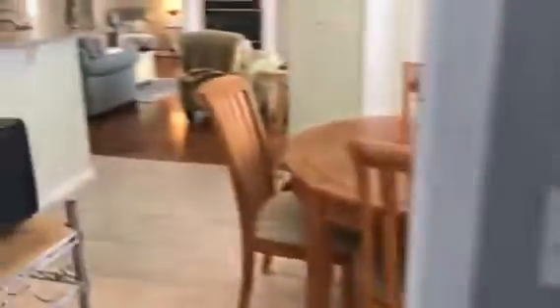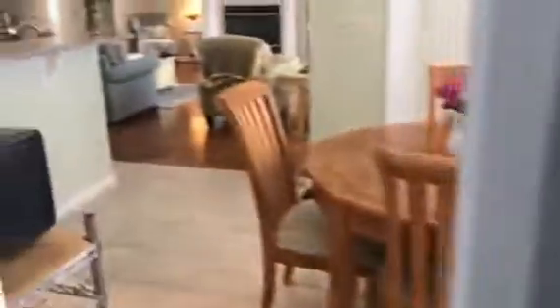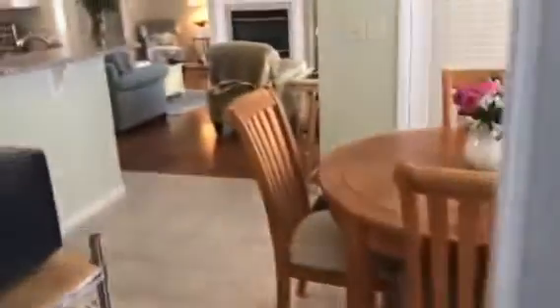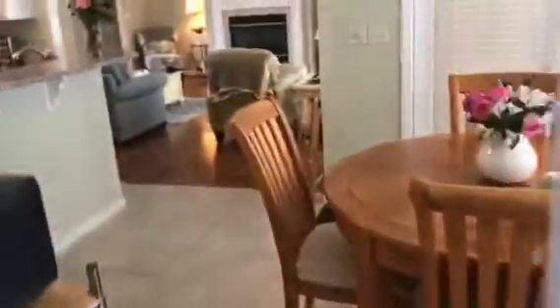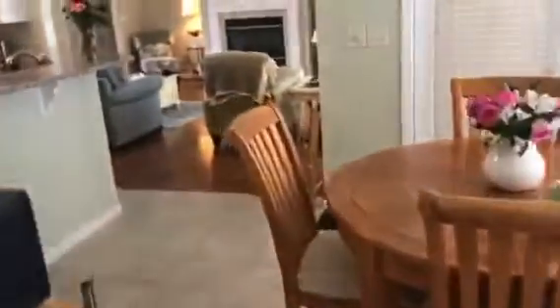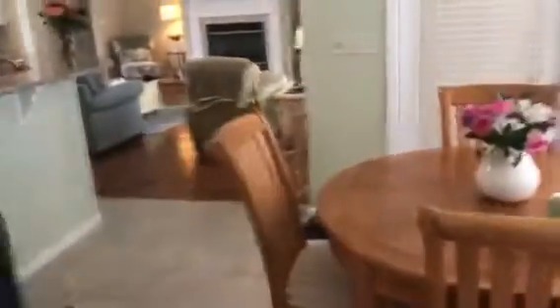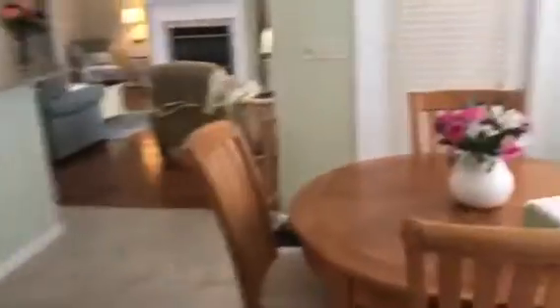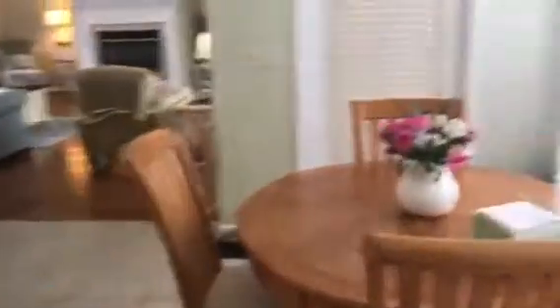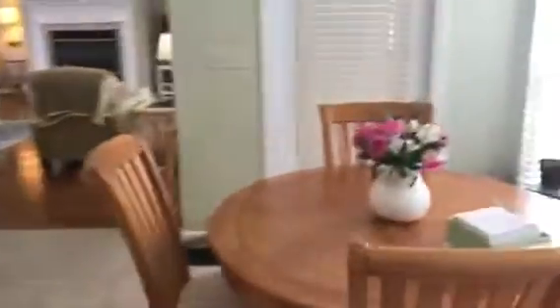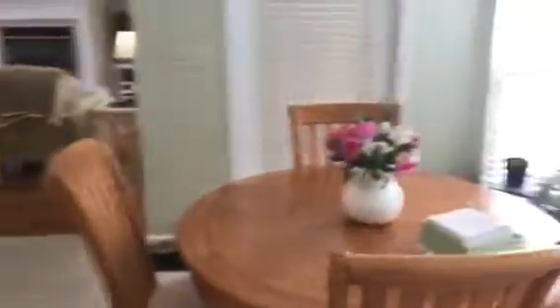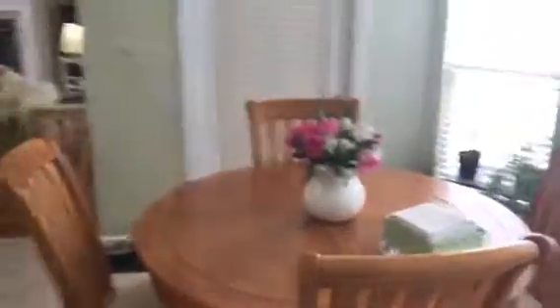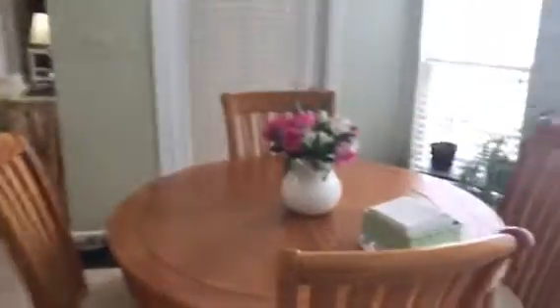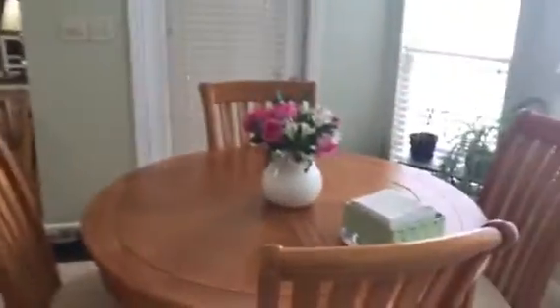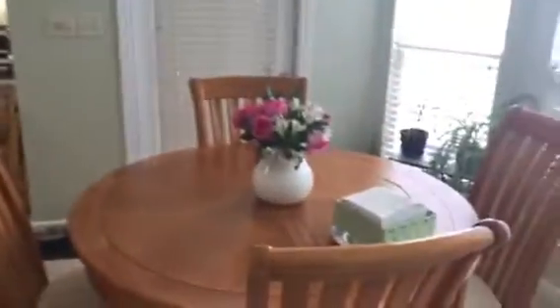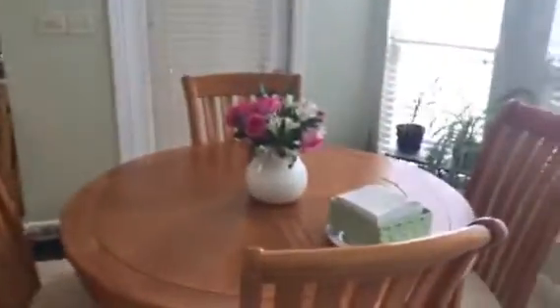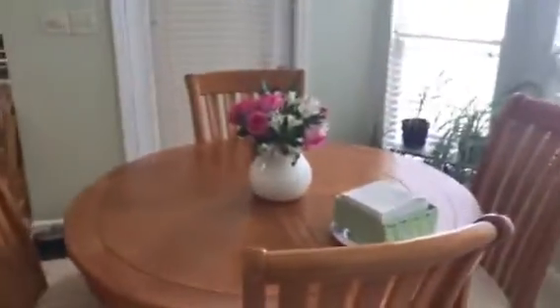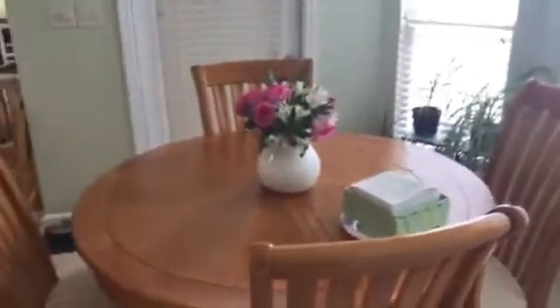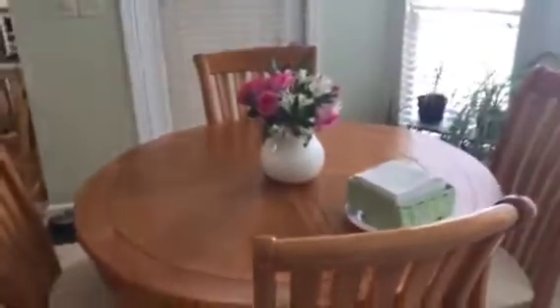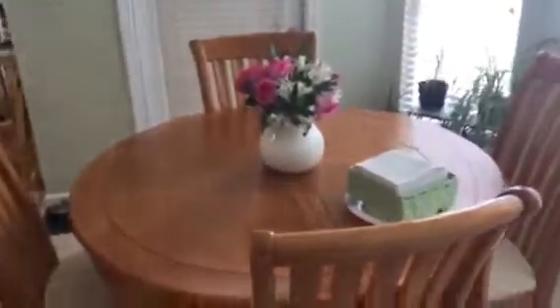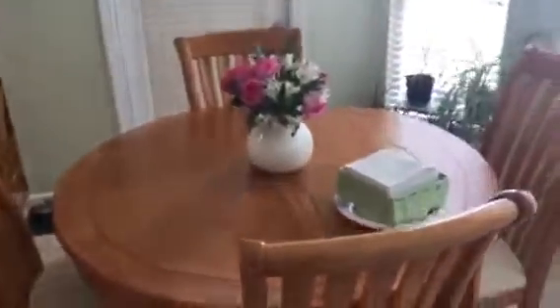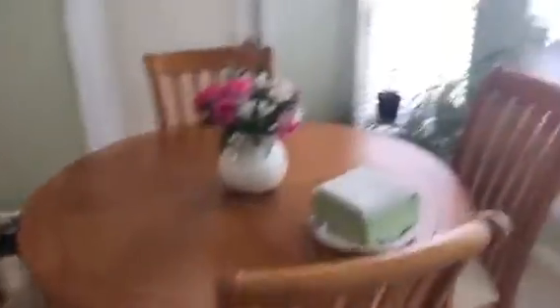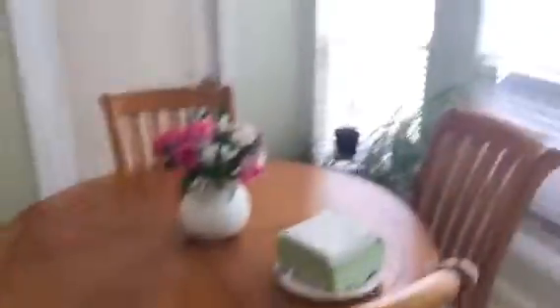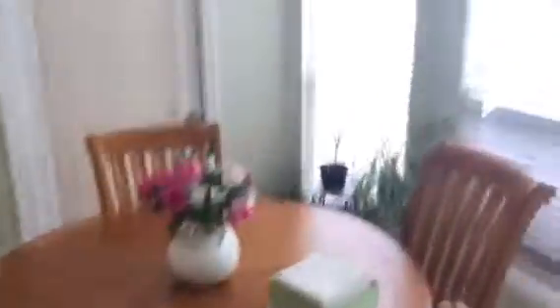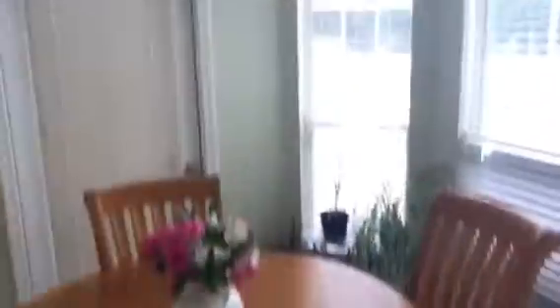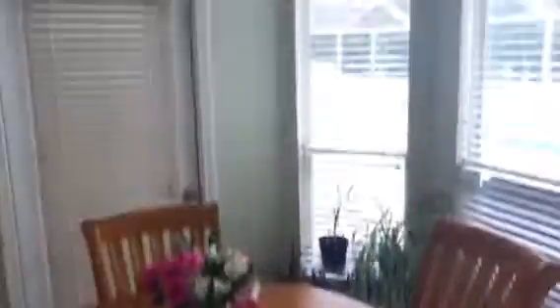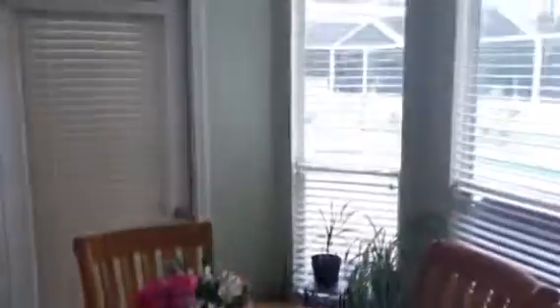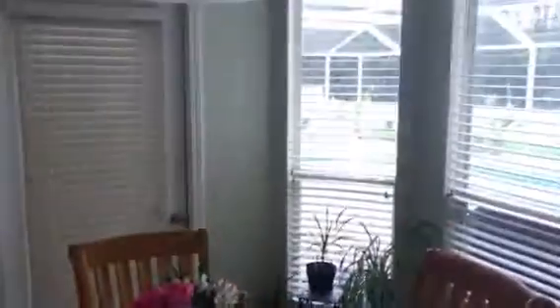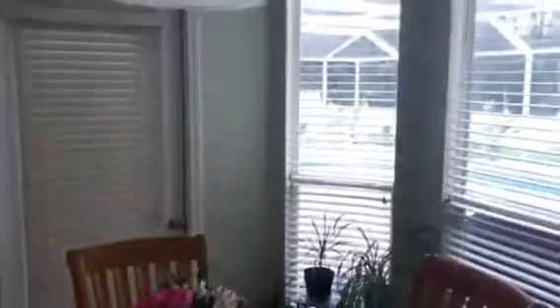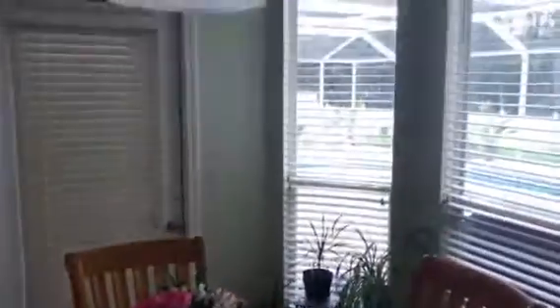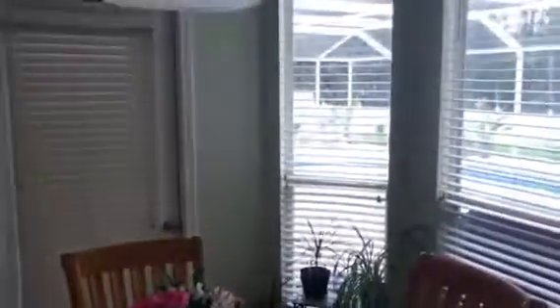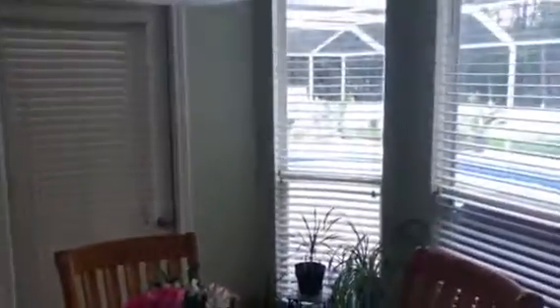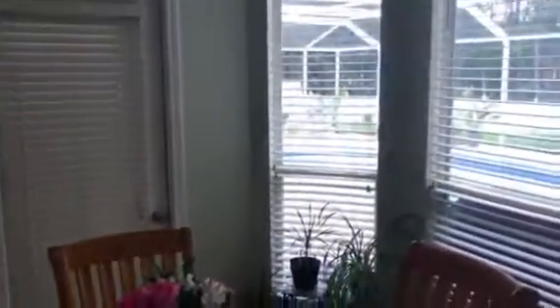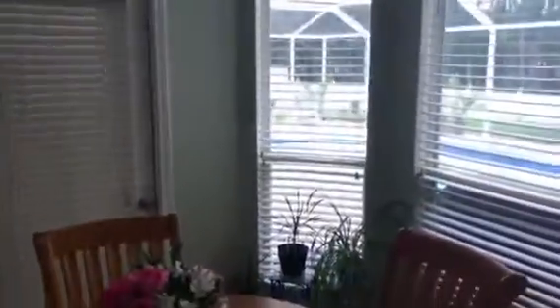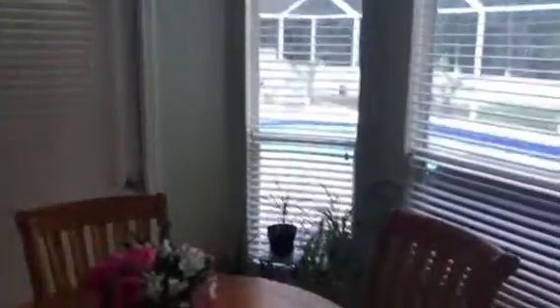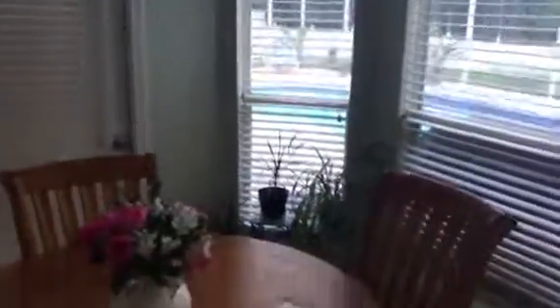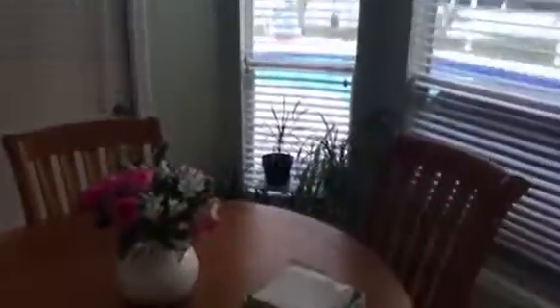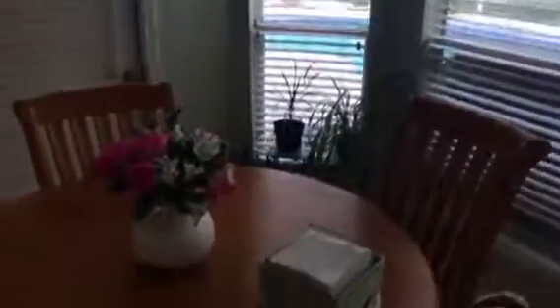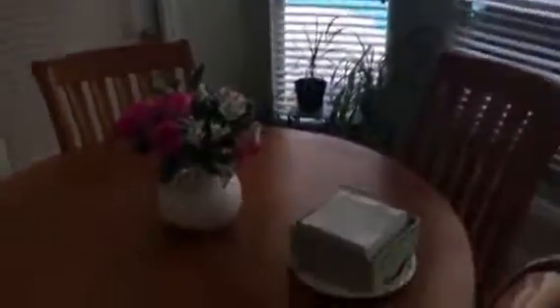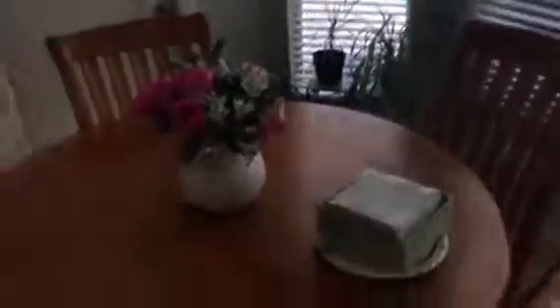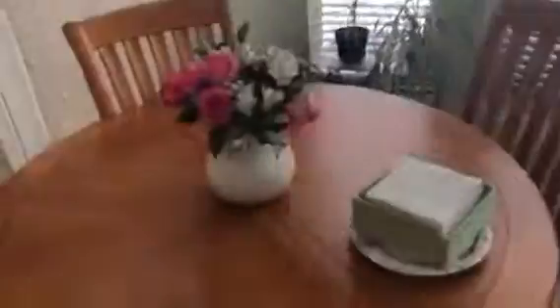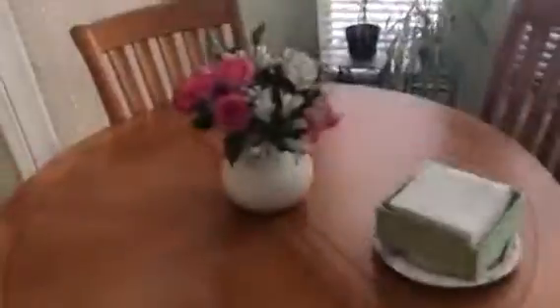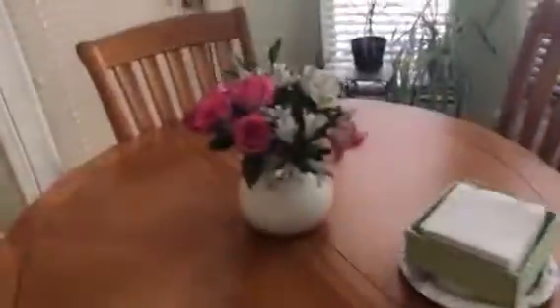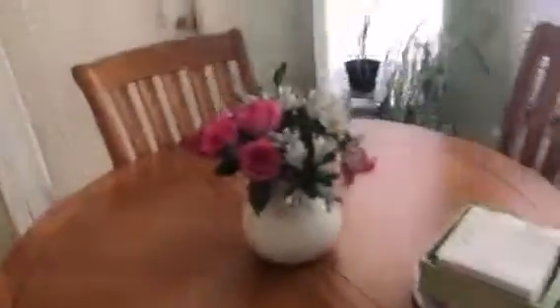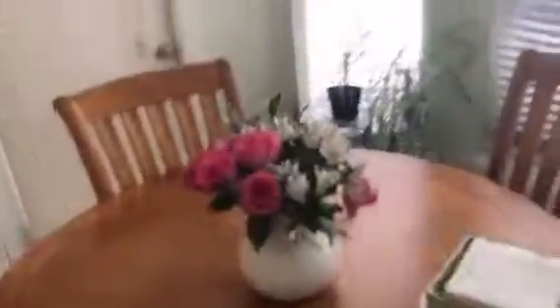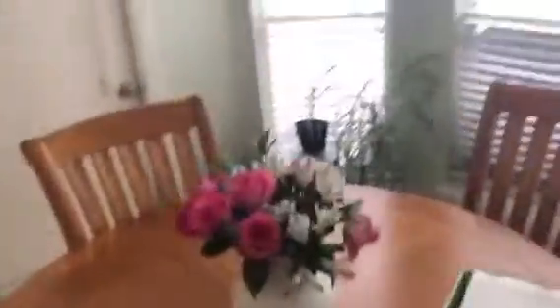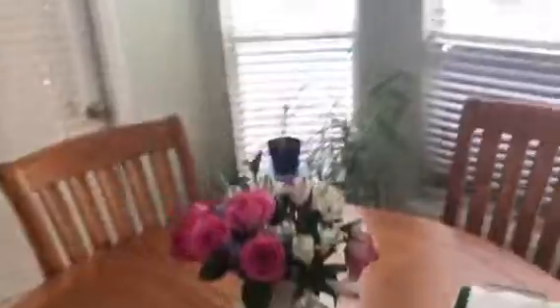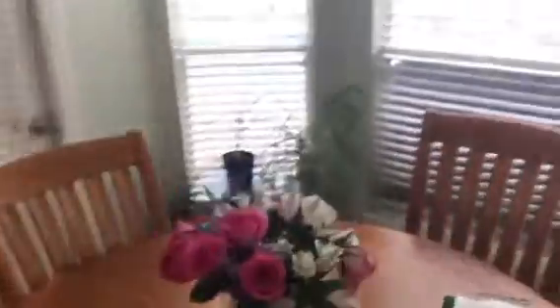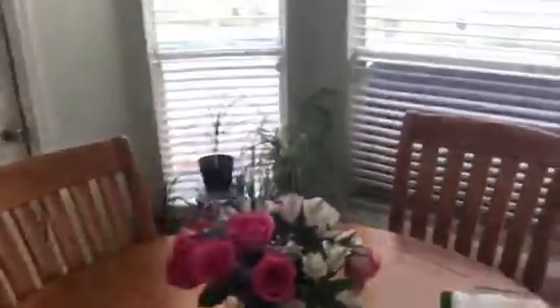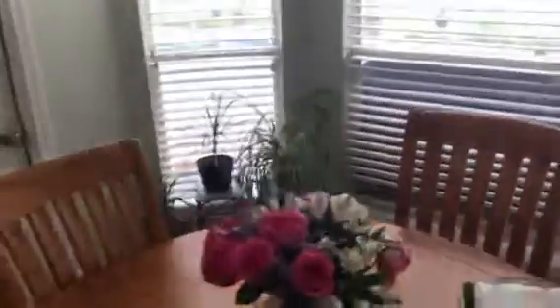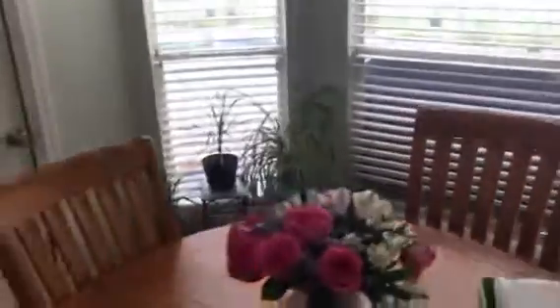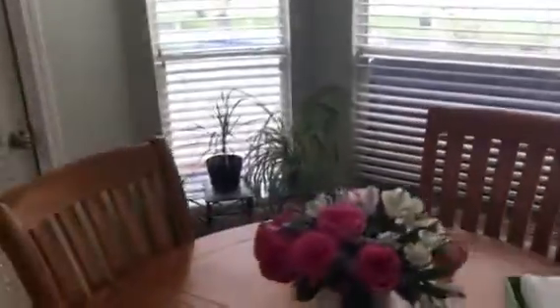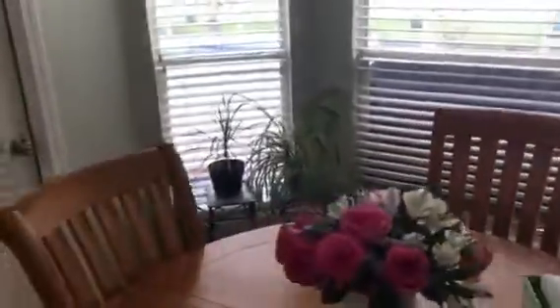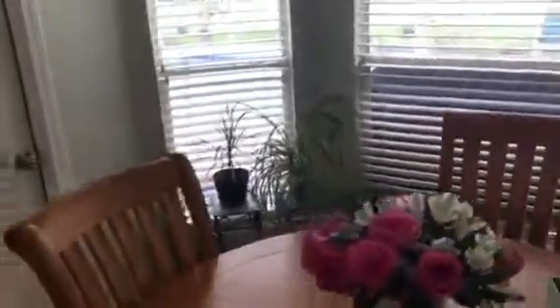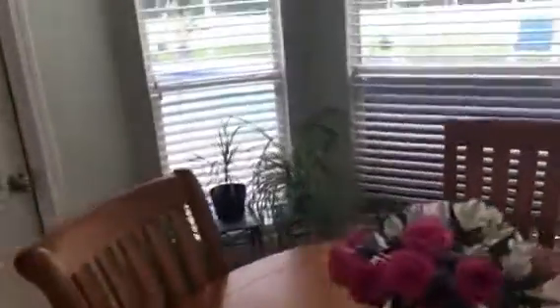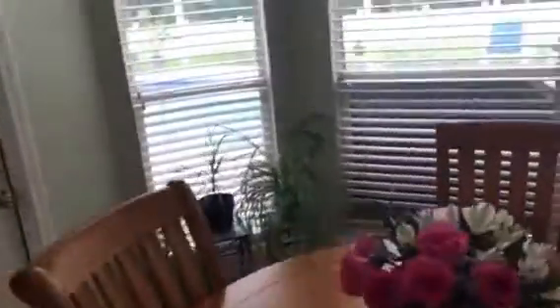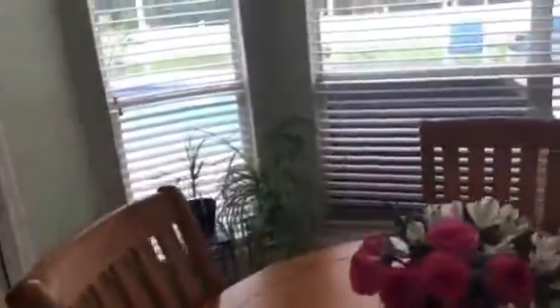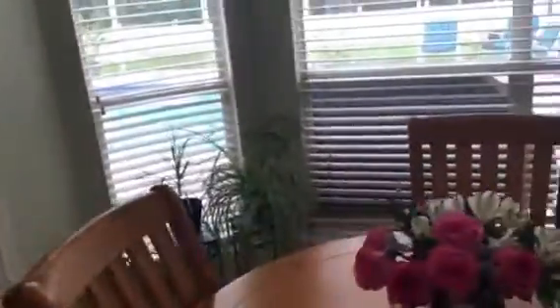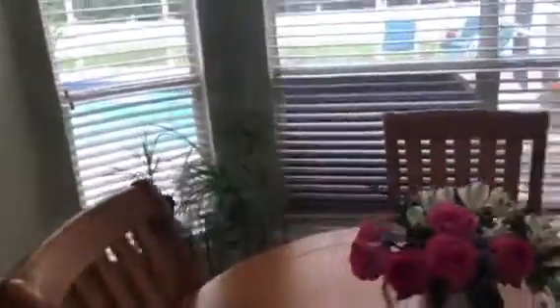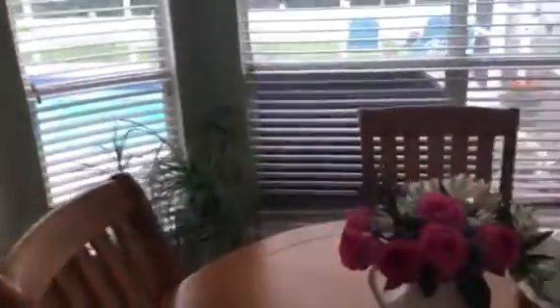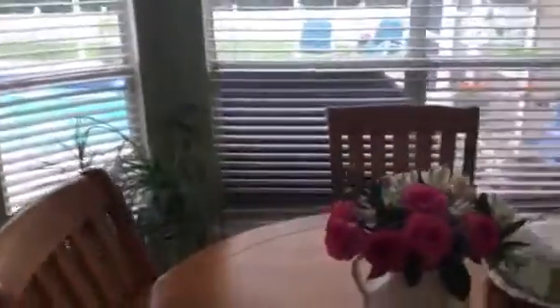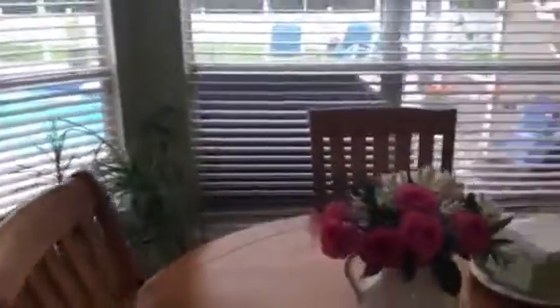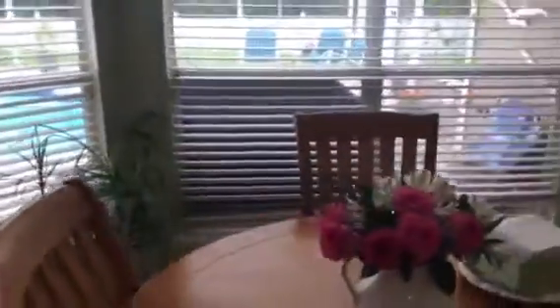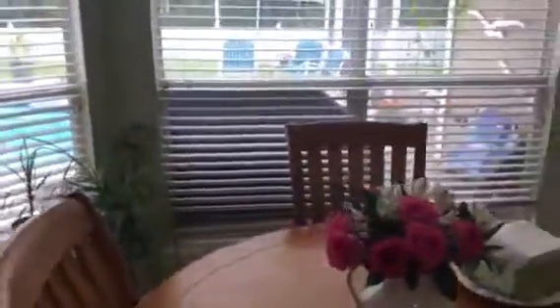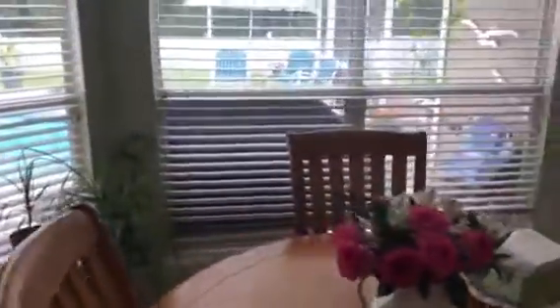Not a professional video photographer, as you can see, but there's your dining room — eat-in kitchen, actually.